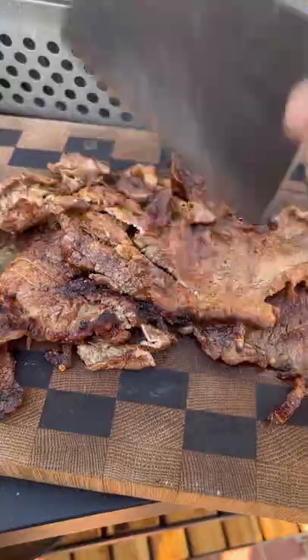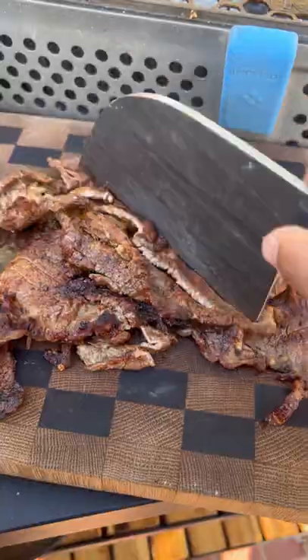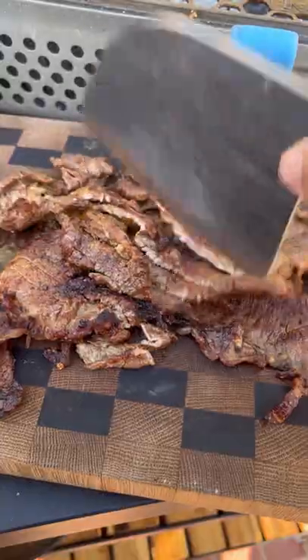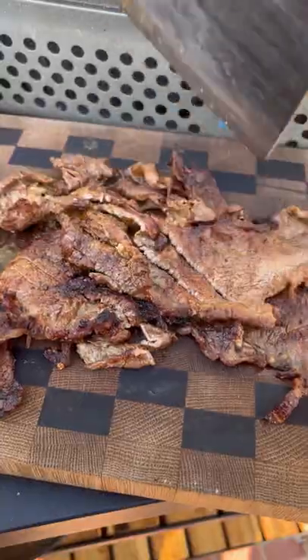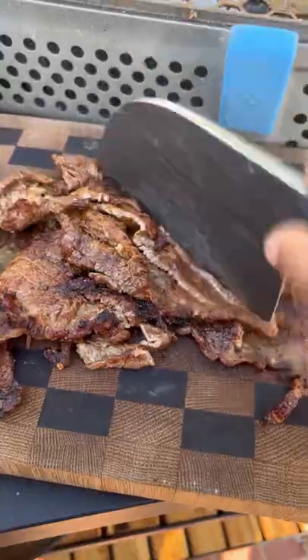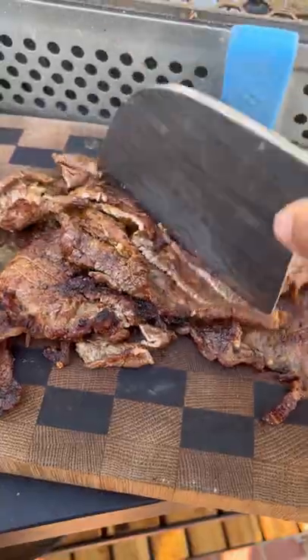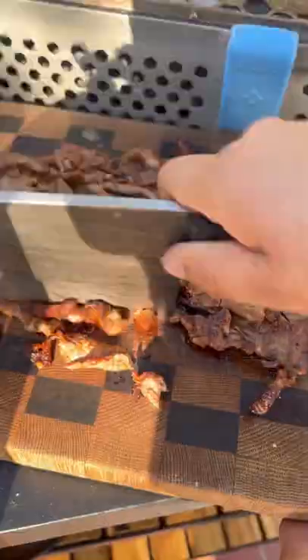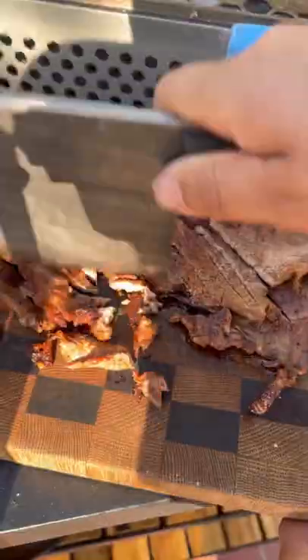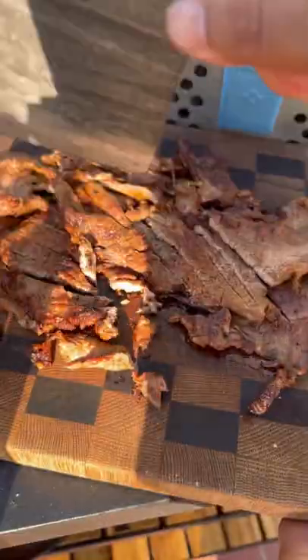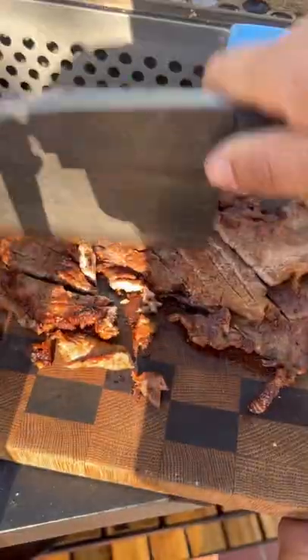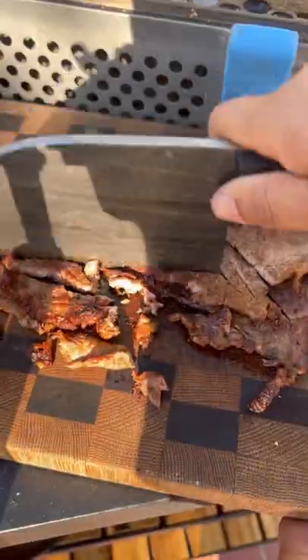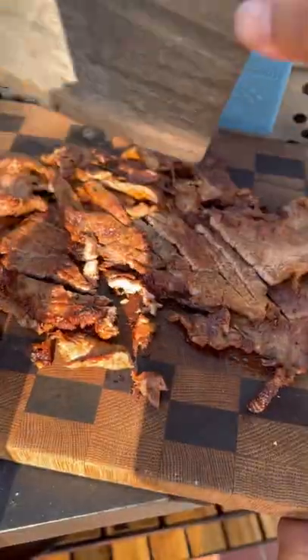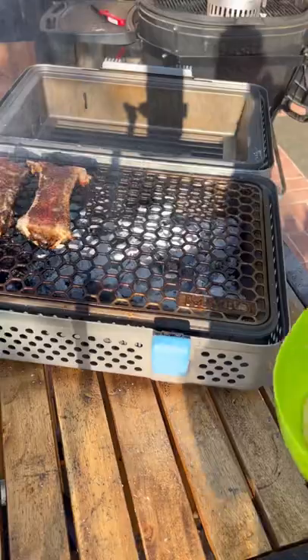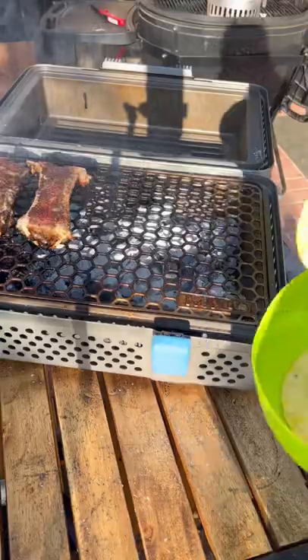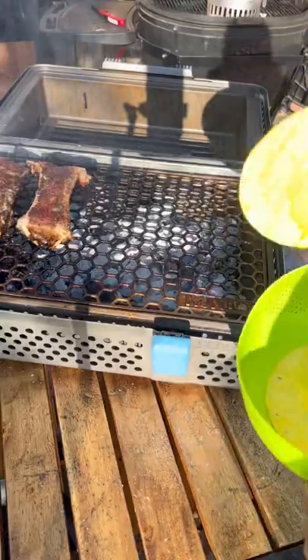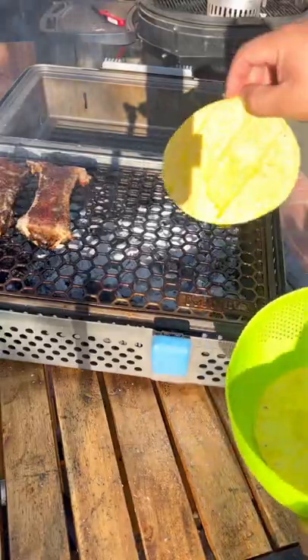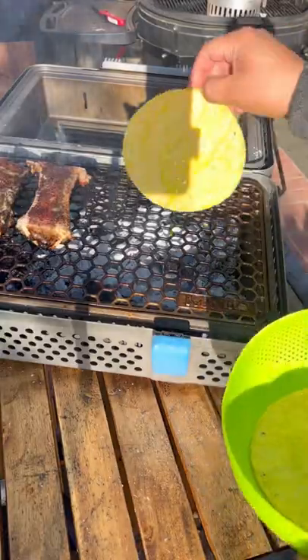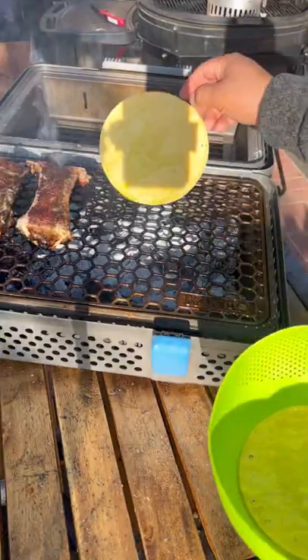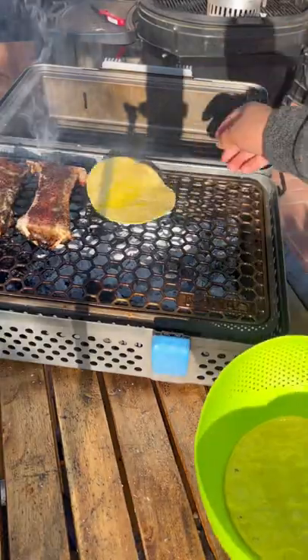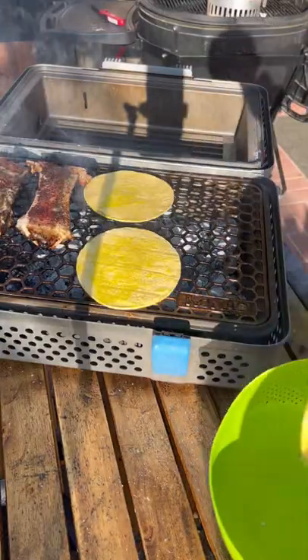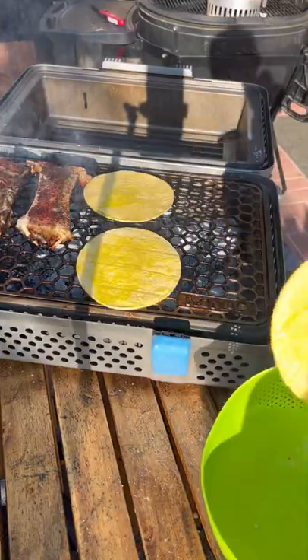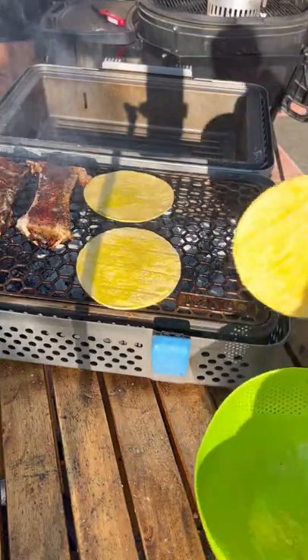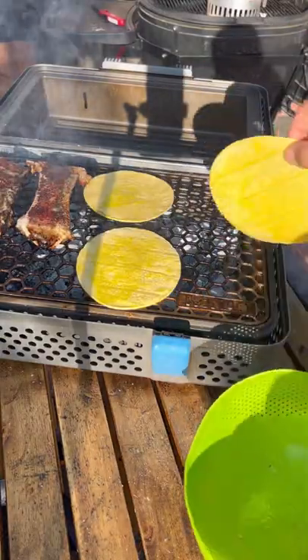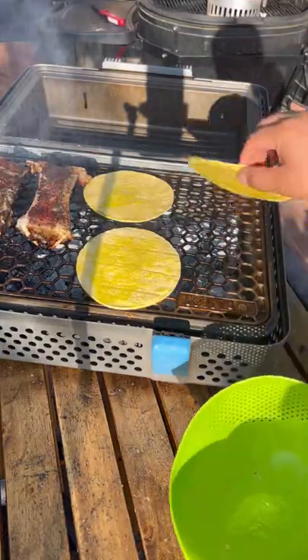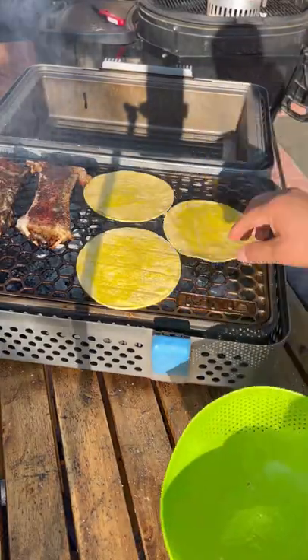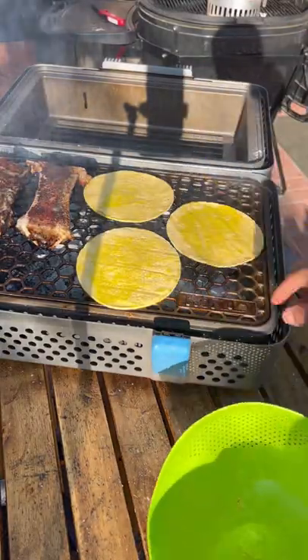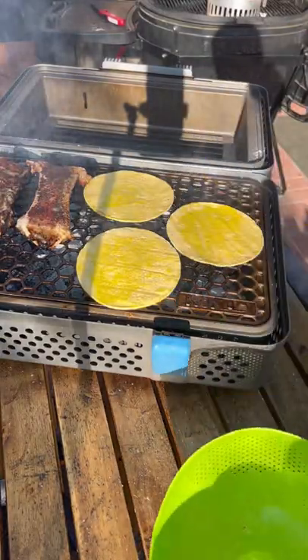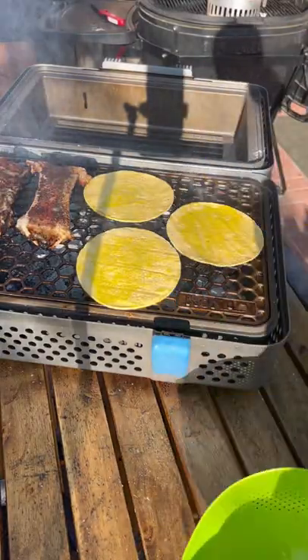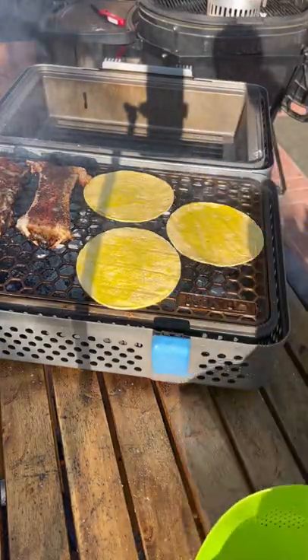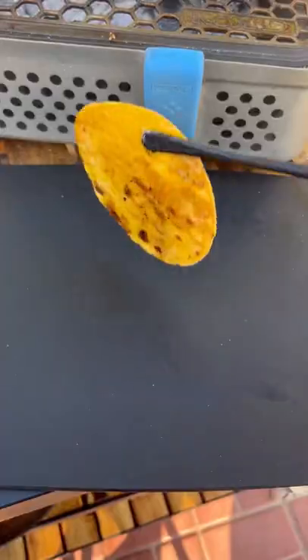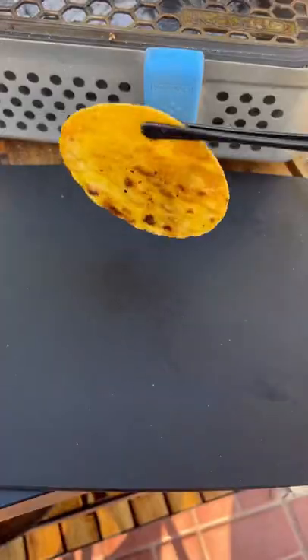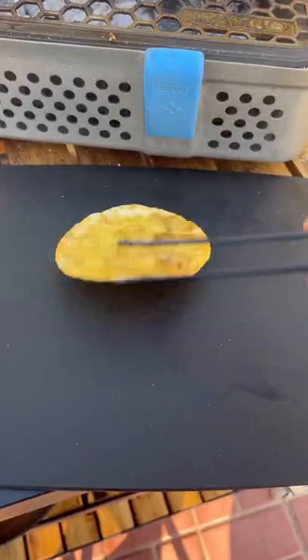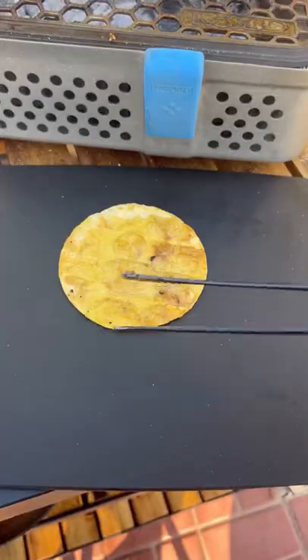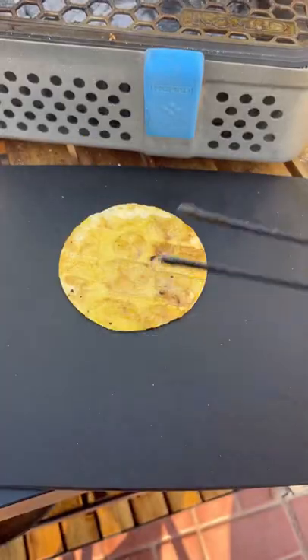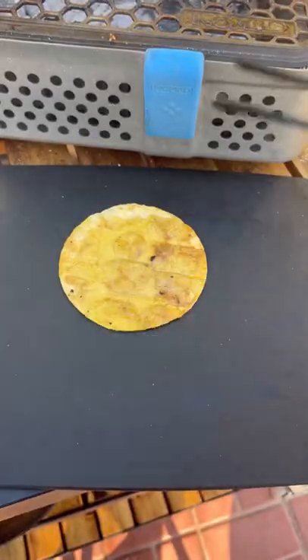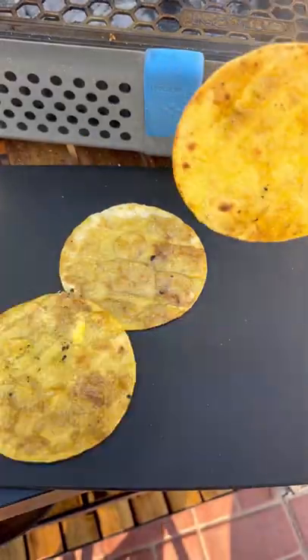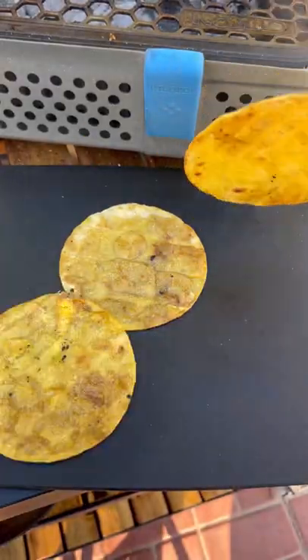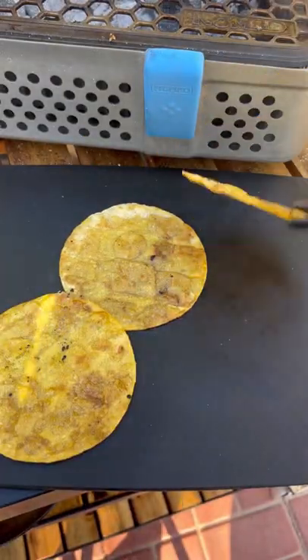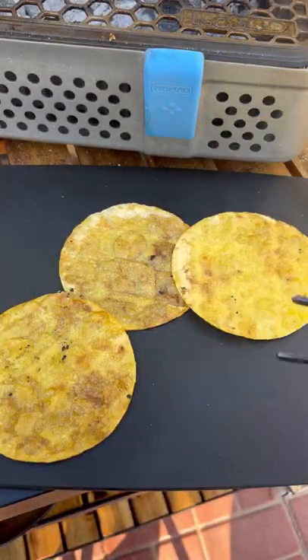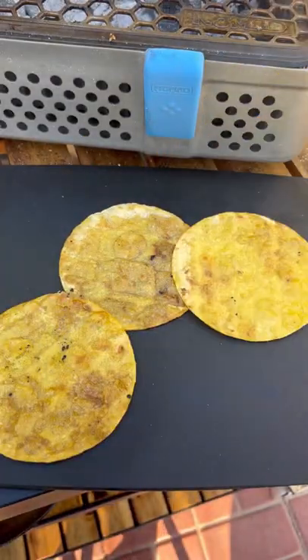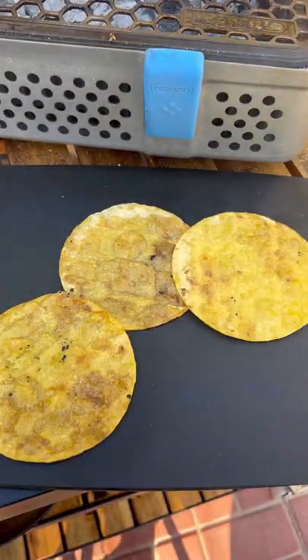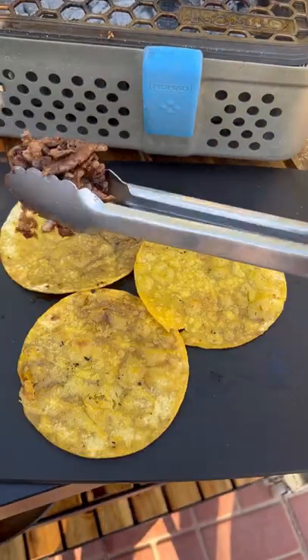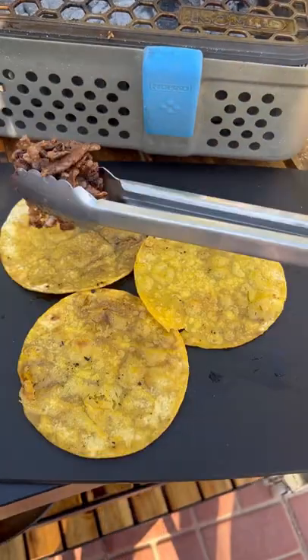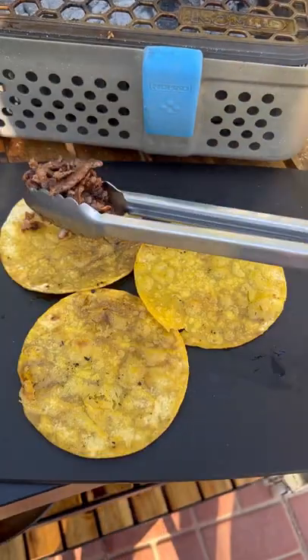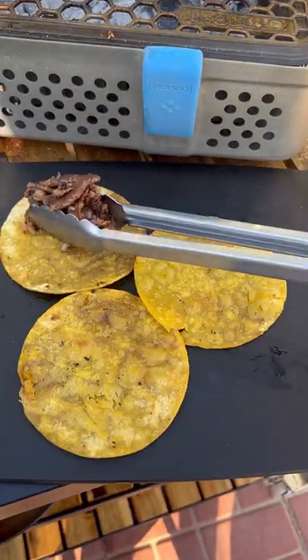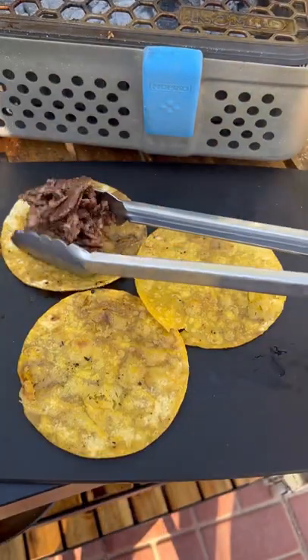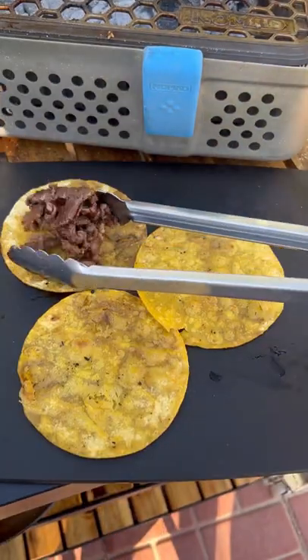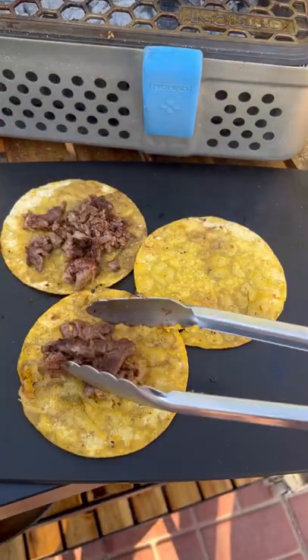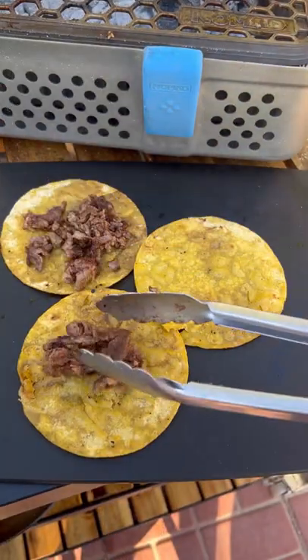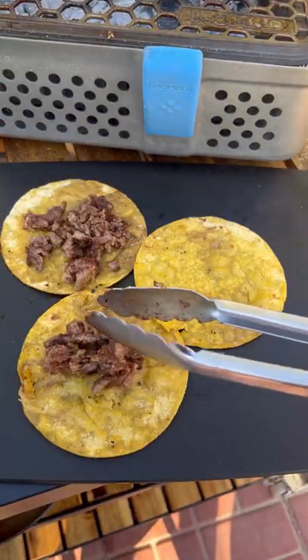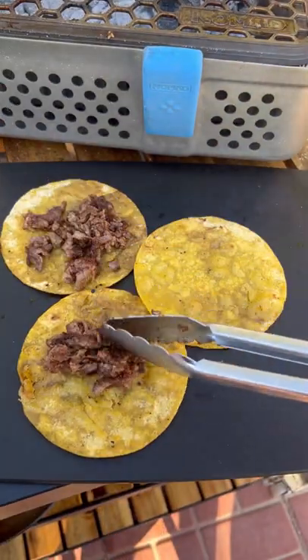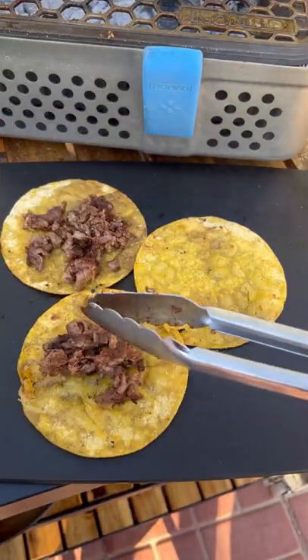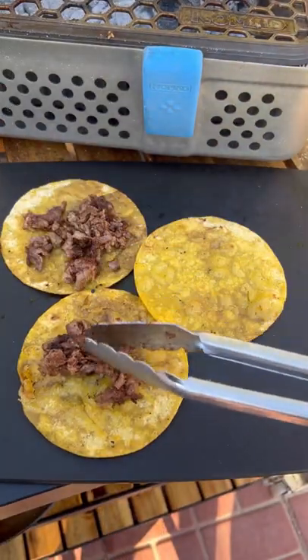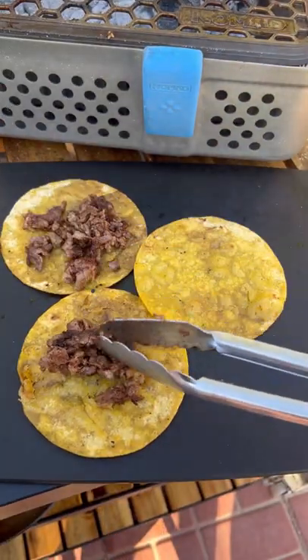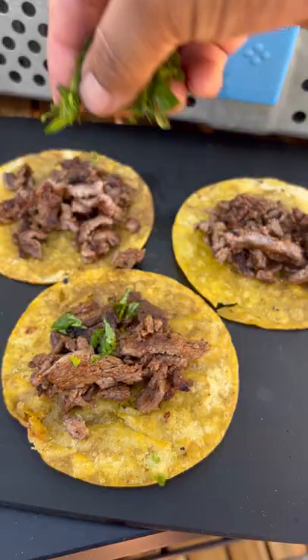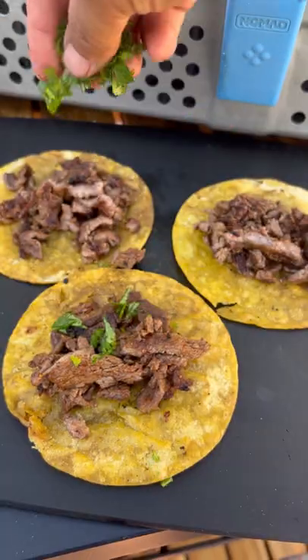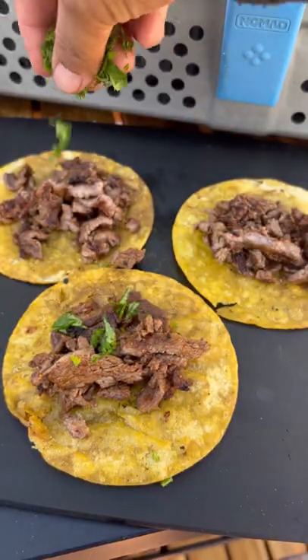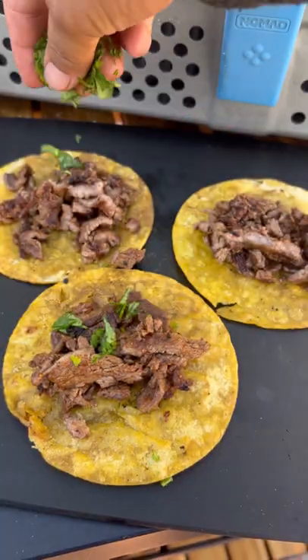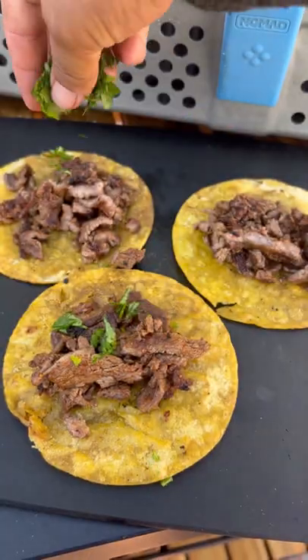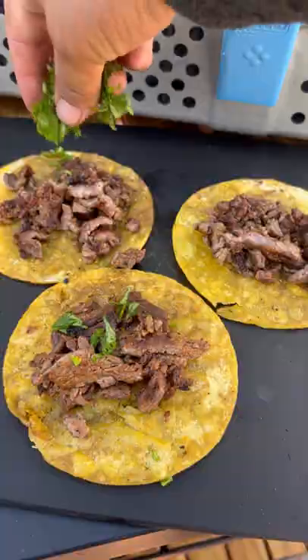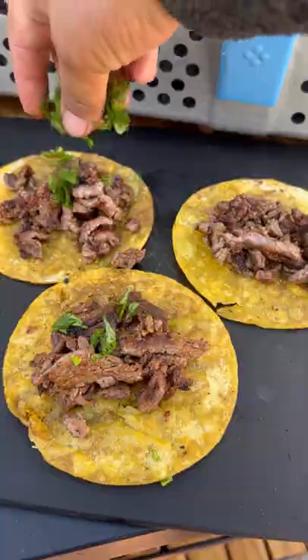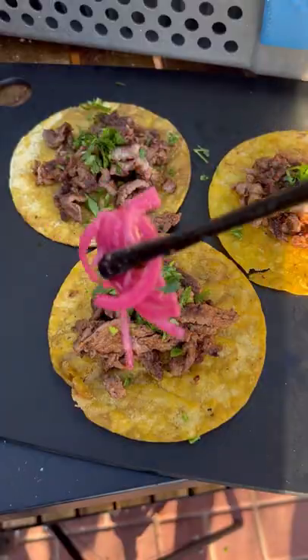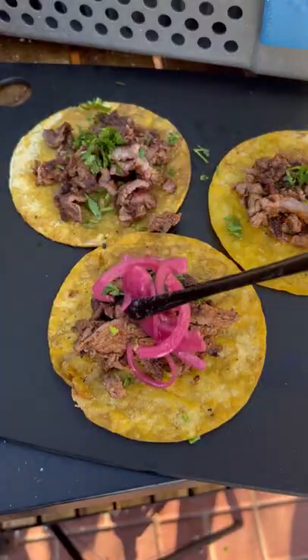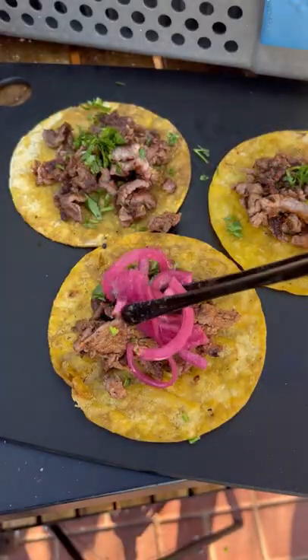Let the meat rest a little, then you want to chop it up finely. Tortillas, a little bit of oil, get that nice and crispy. Load it up.